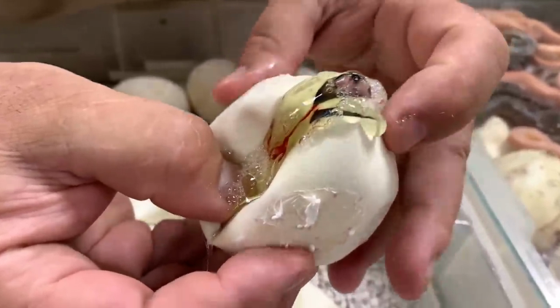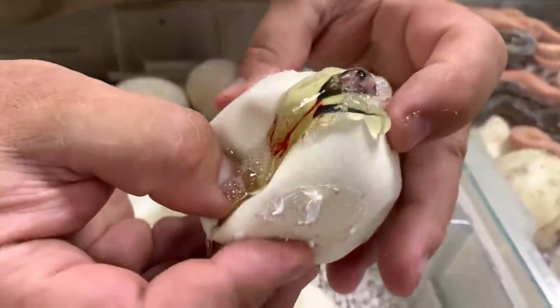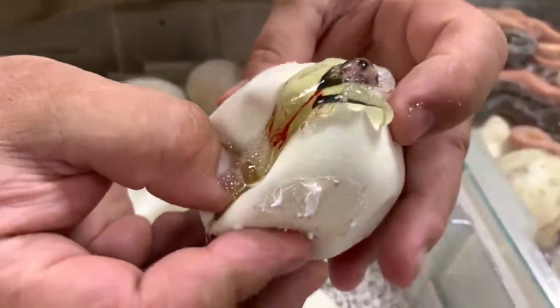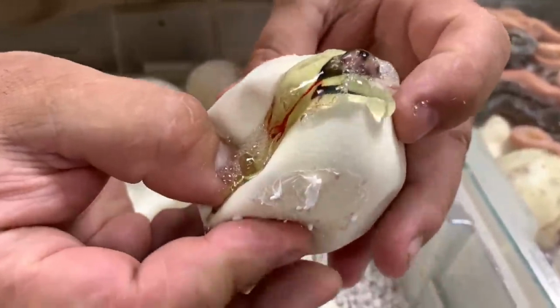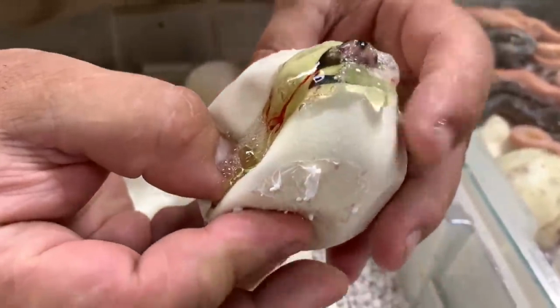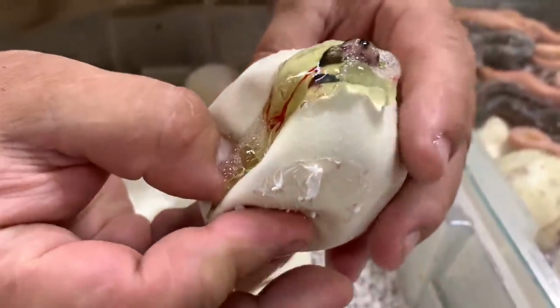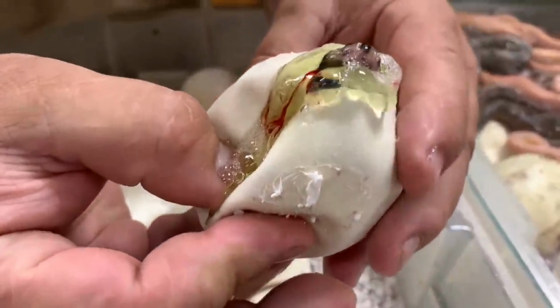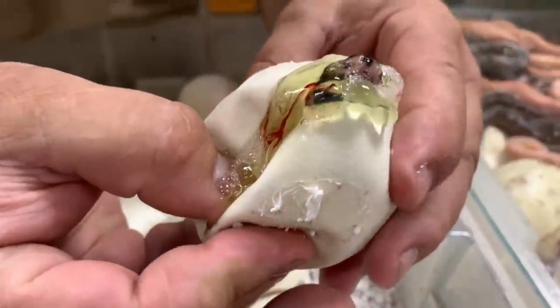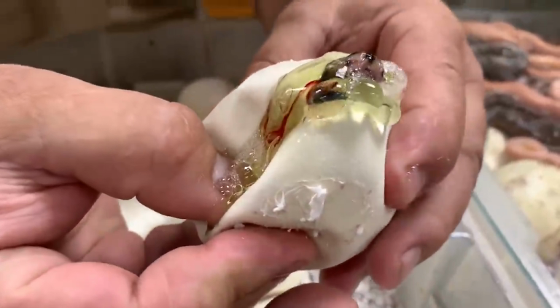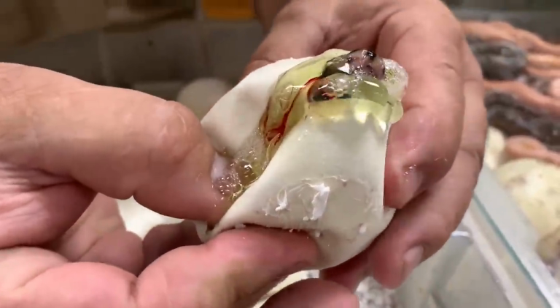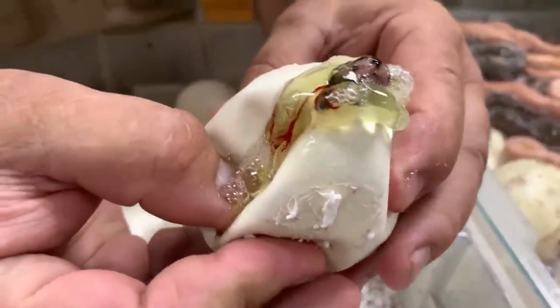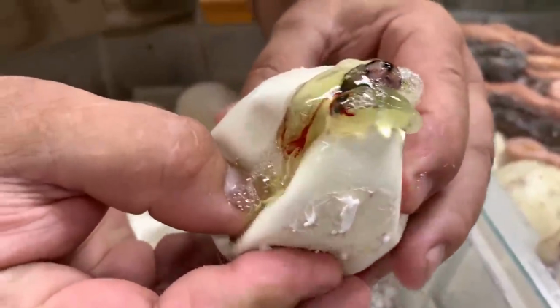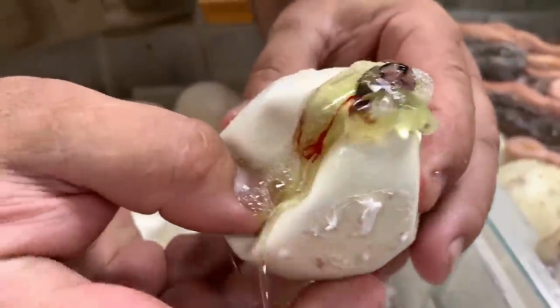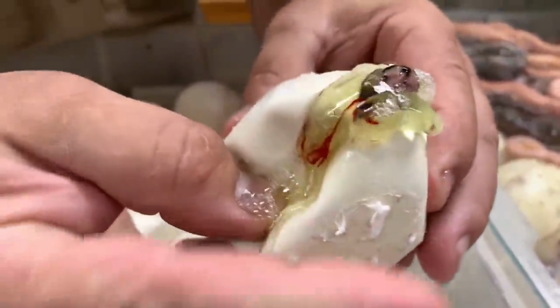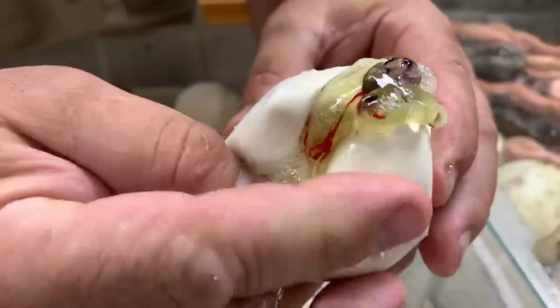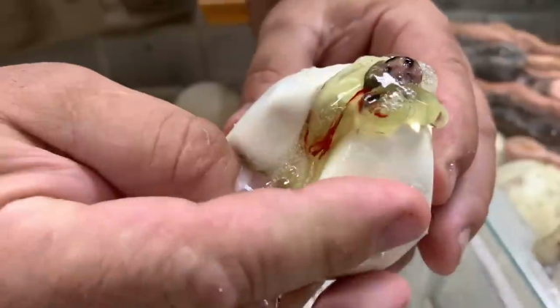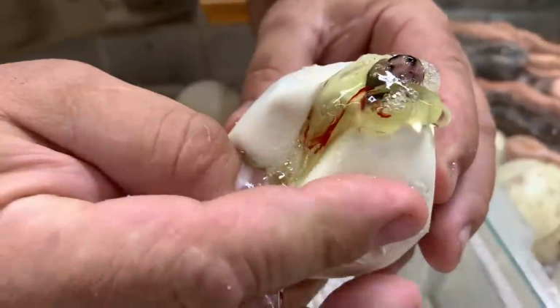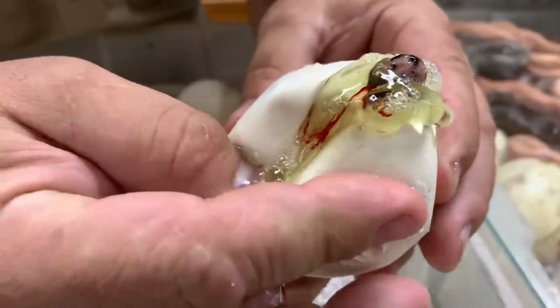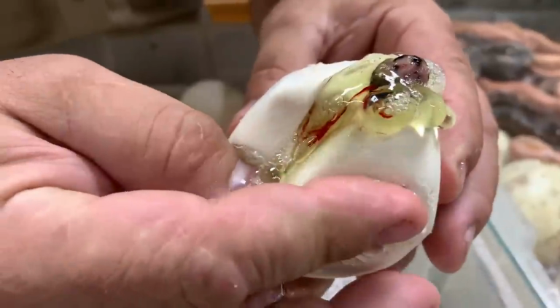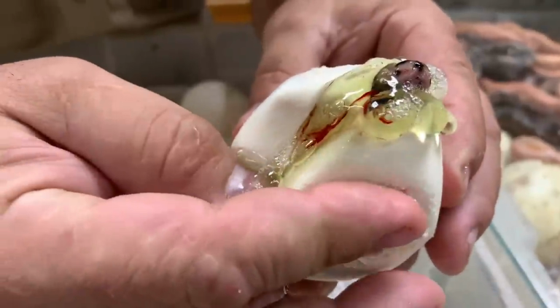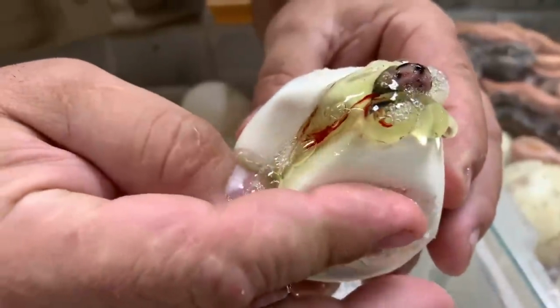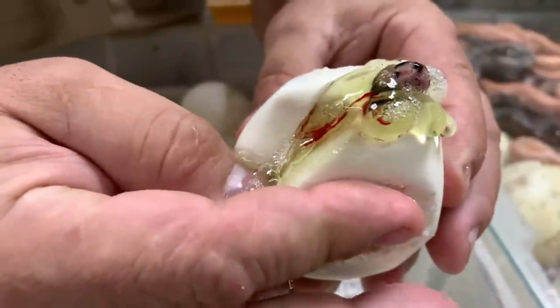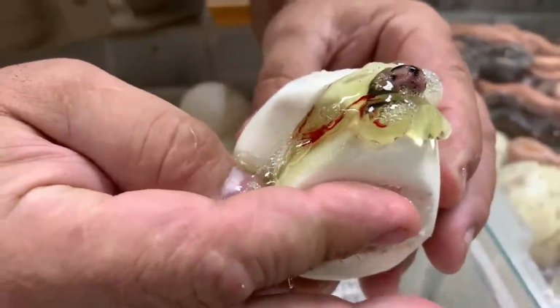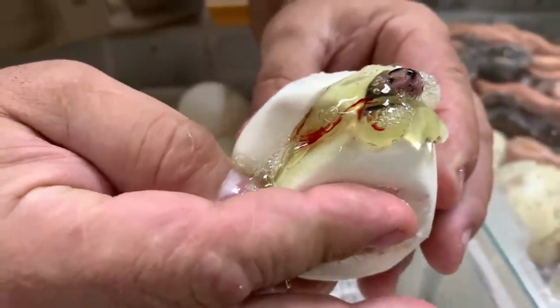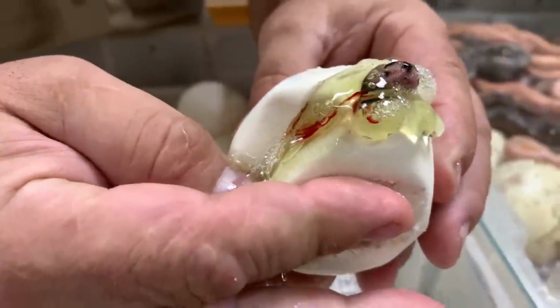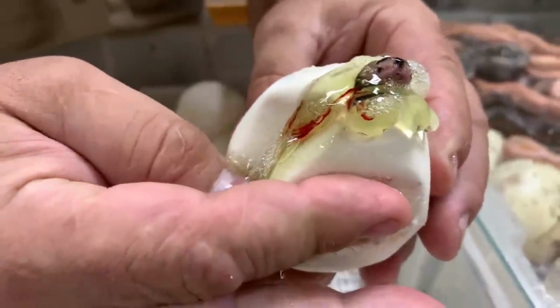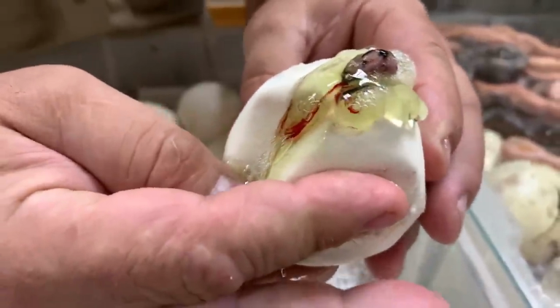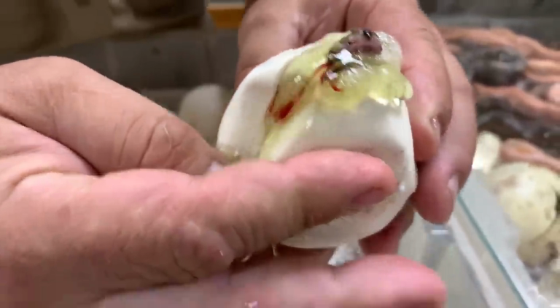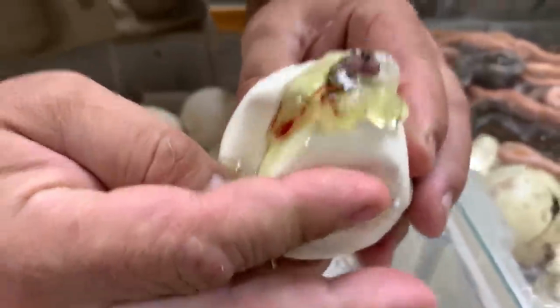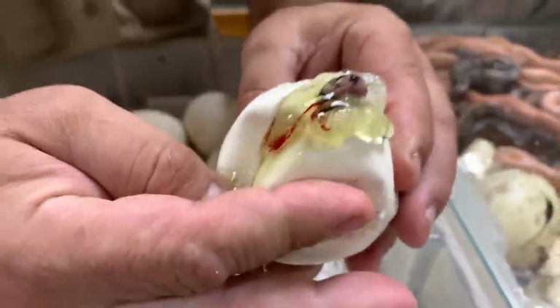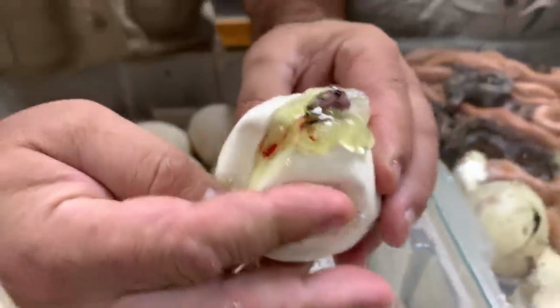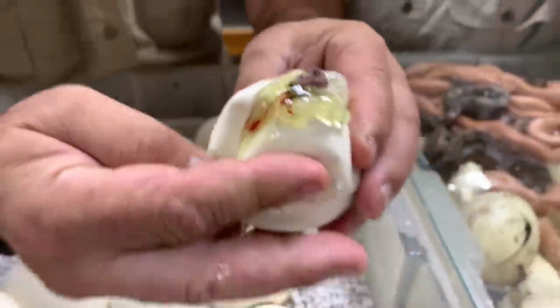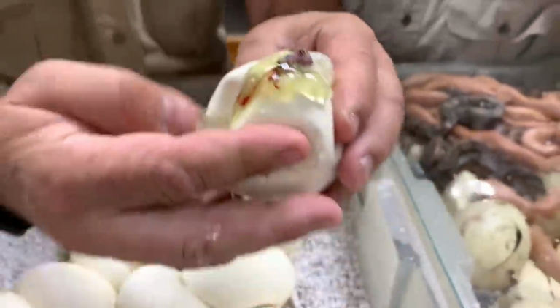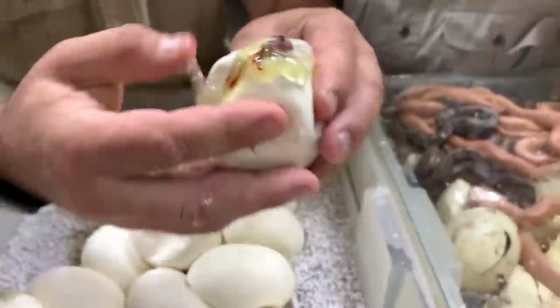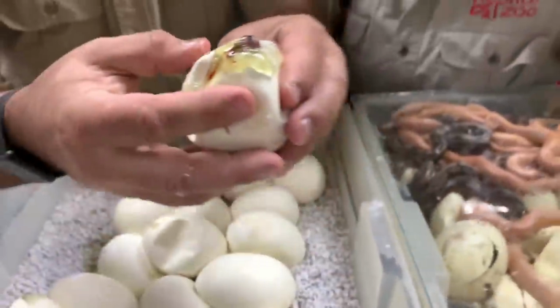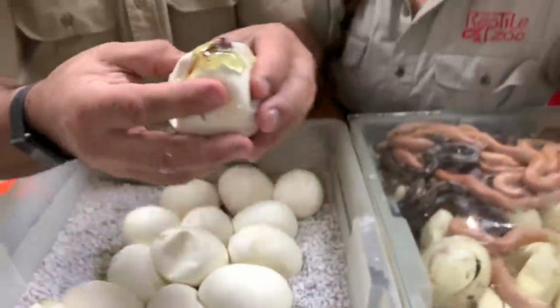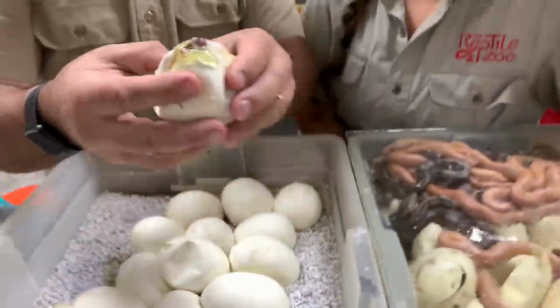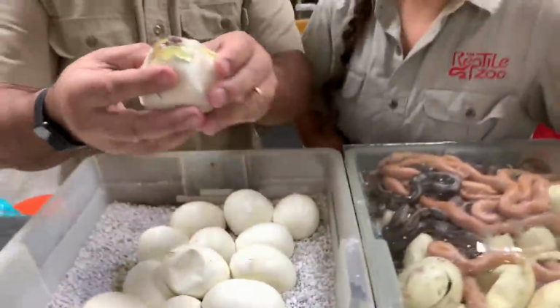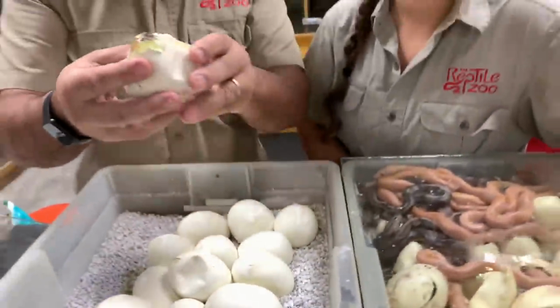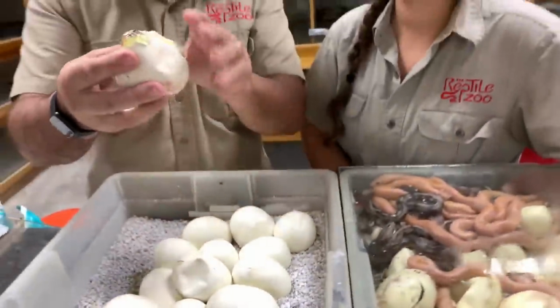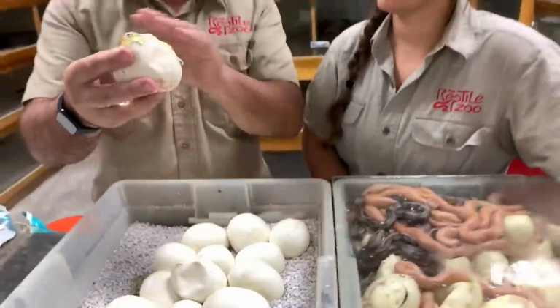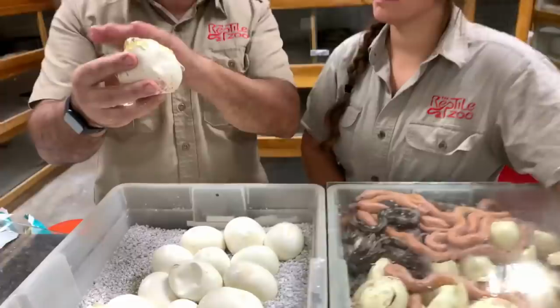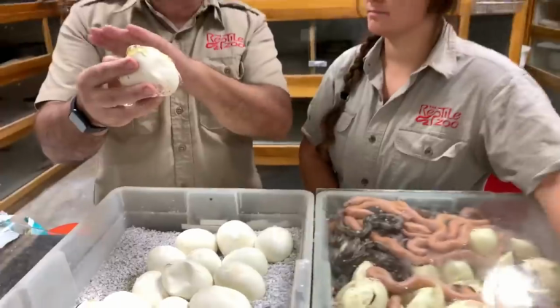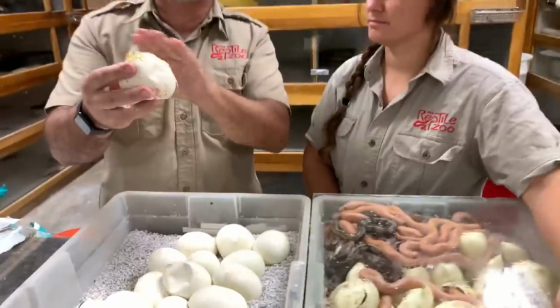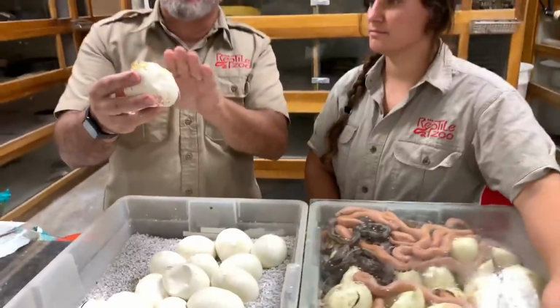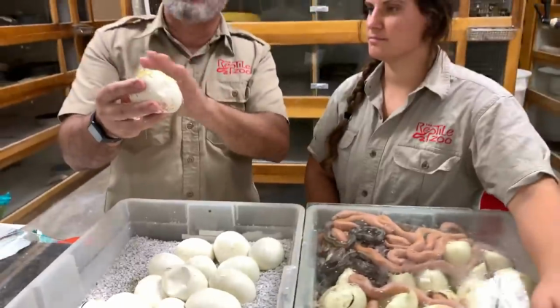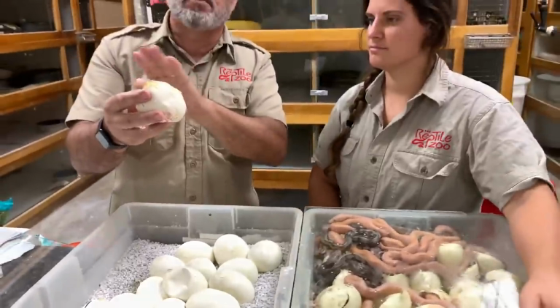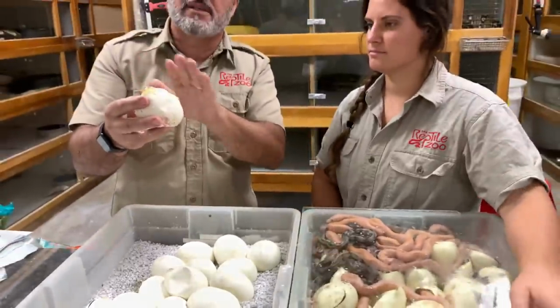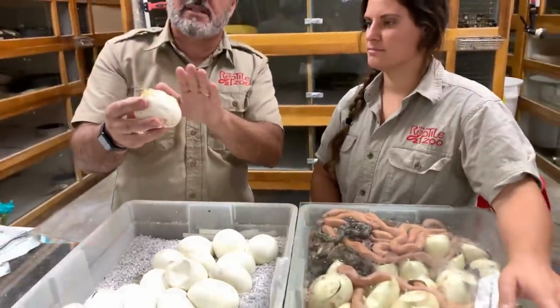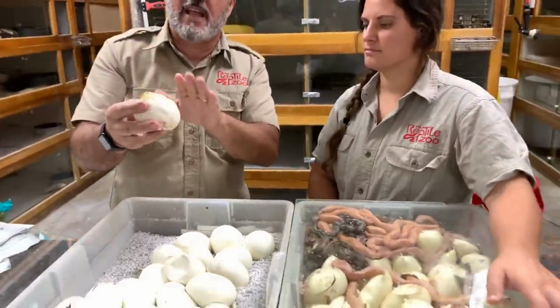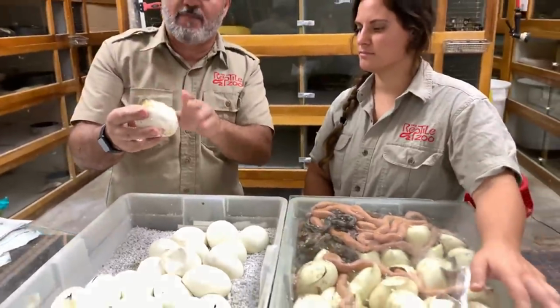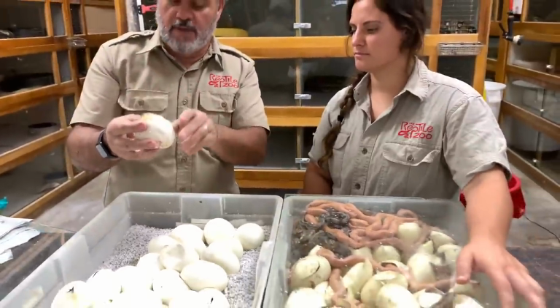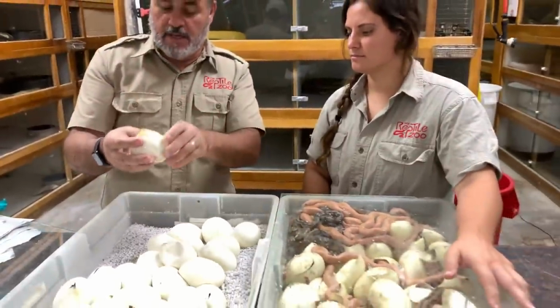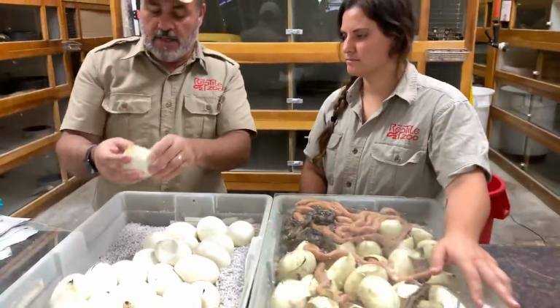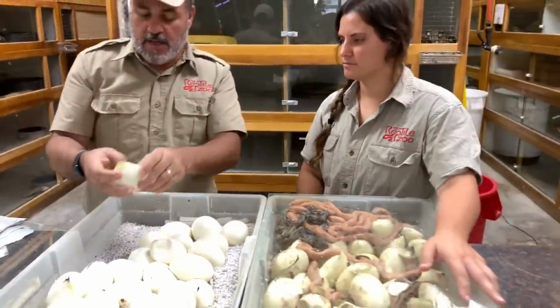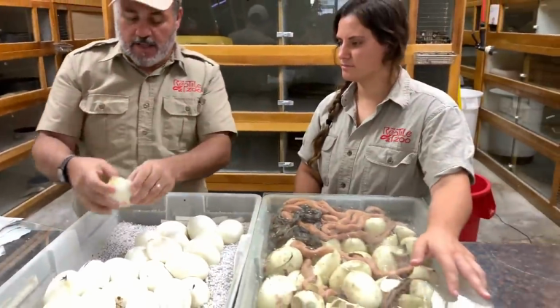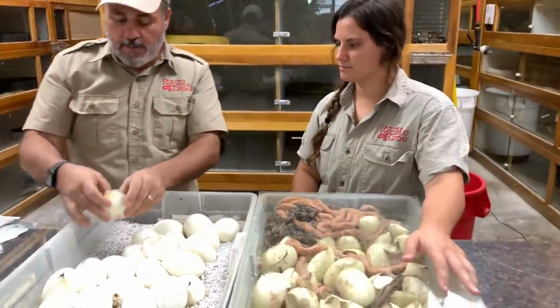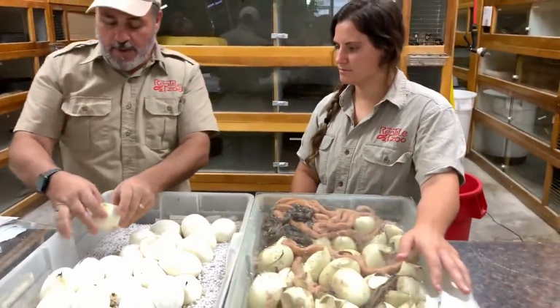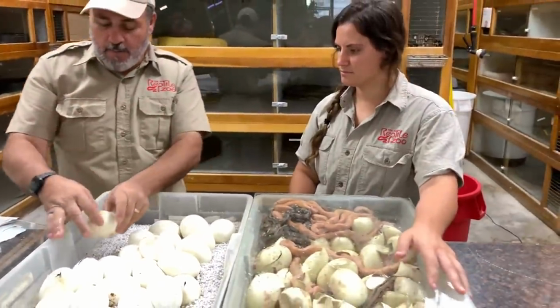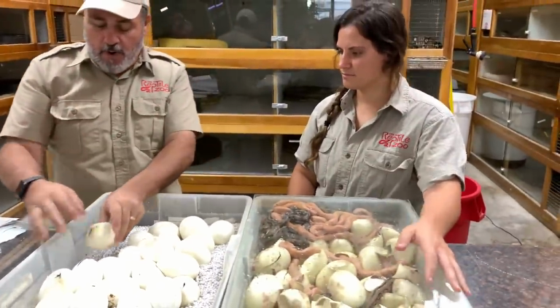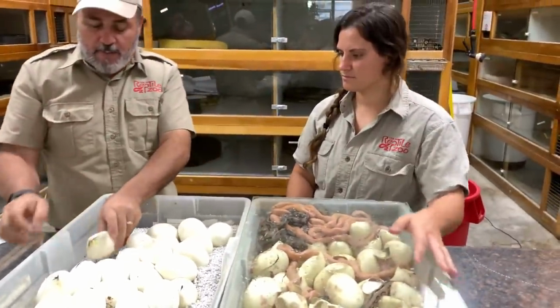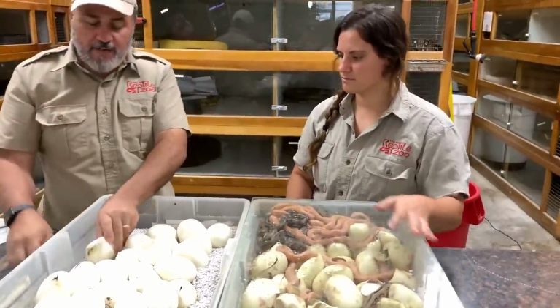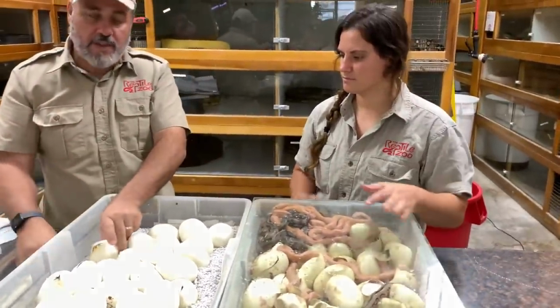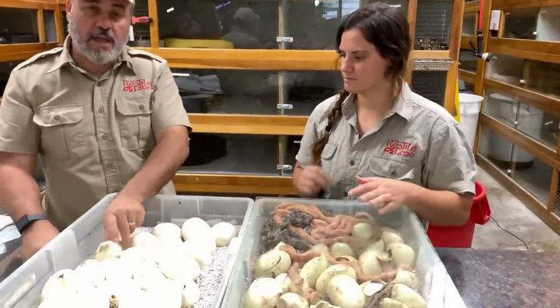I don't know if you can see it, but we're gonna go ahead and help it out. This is probably safe because it cut the membrane and everything.